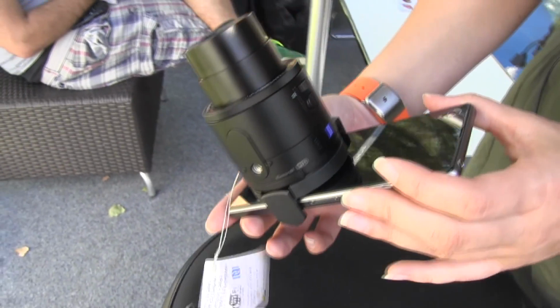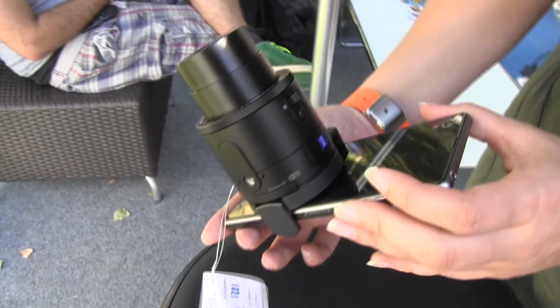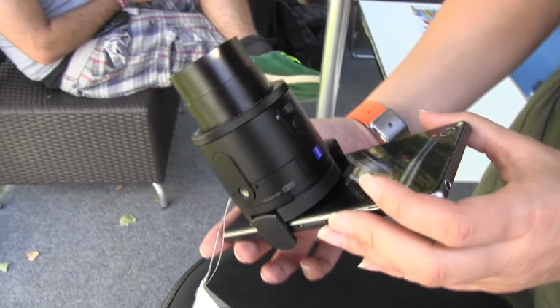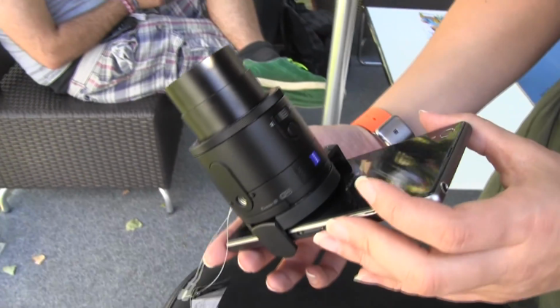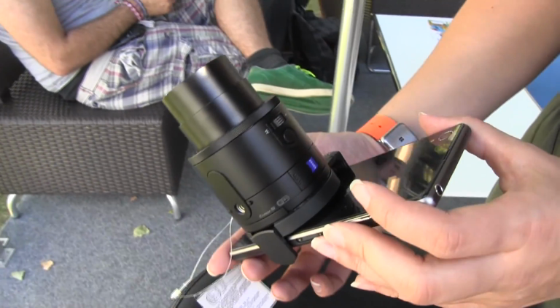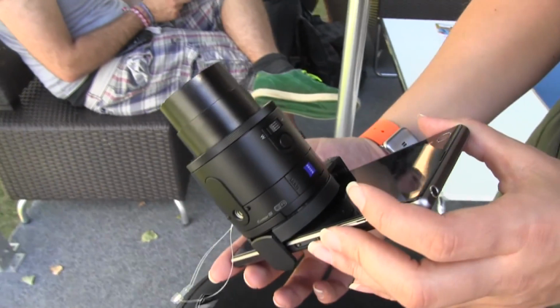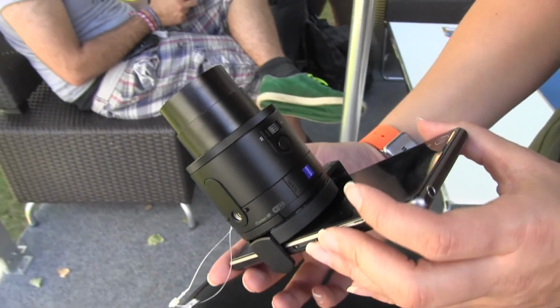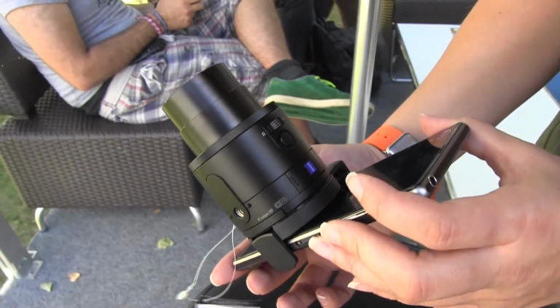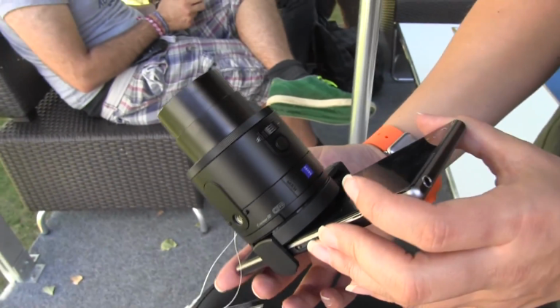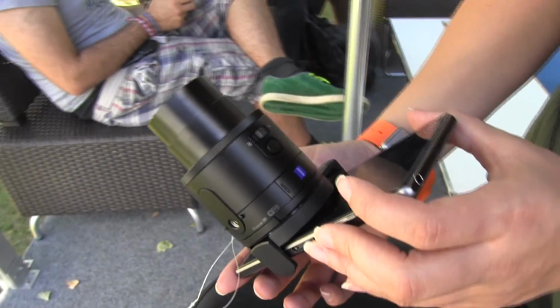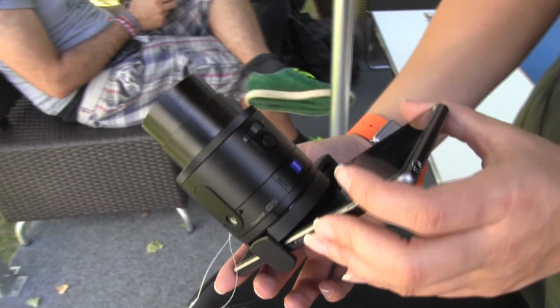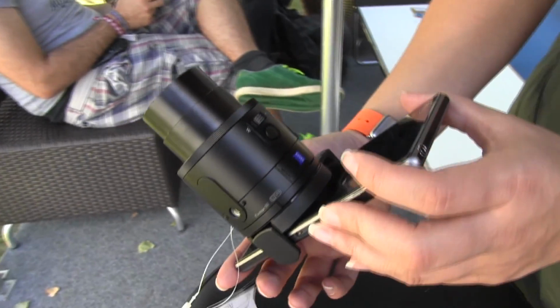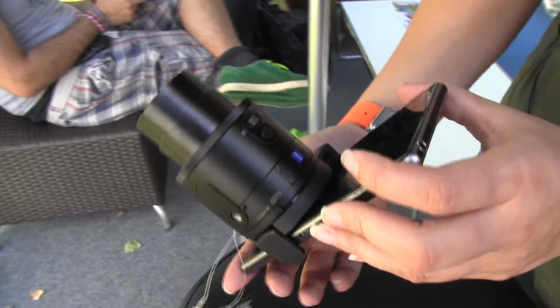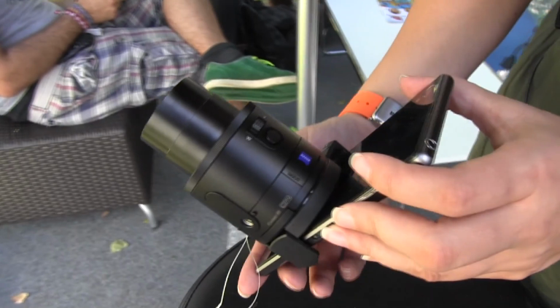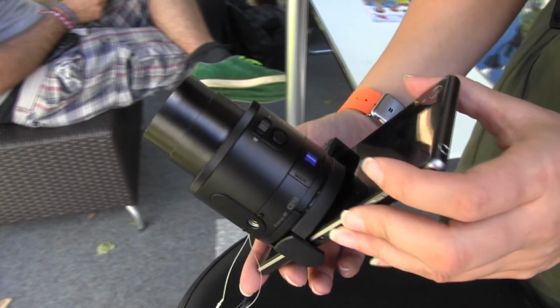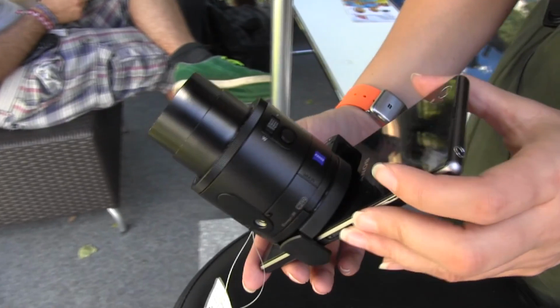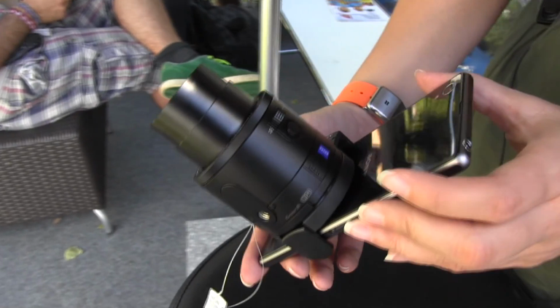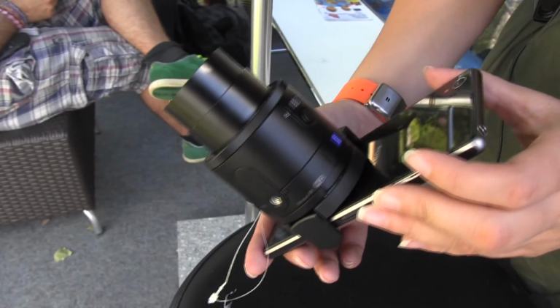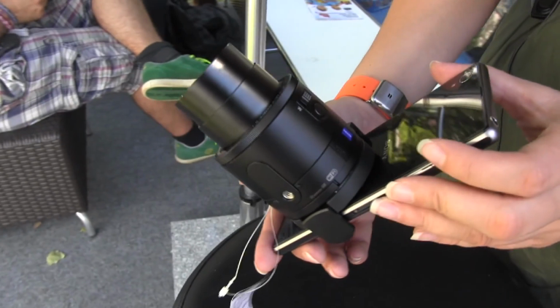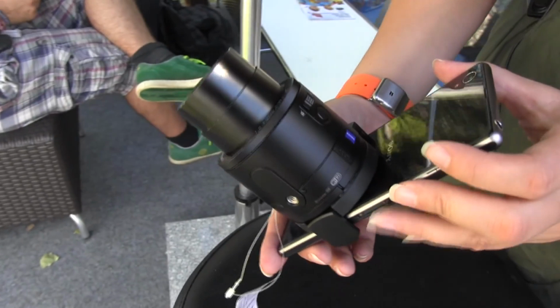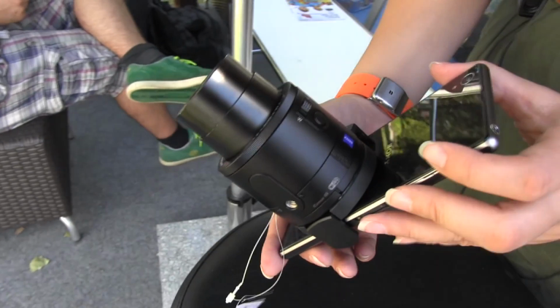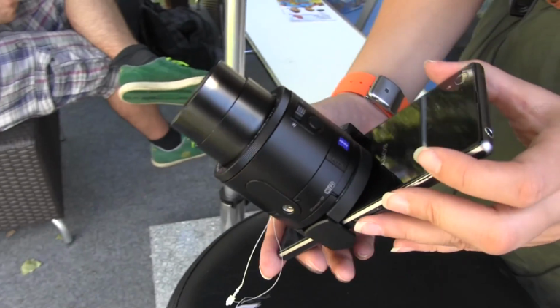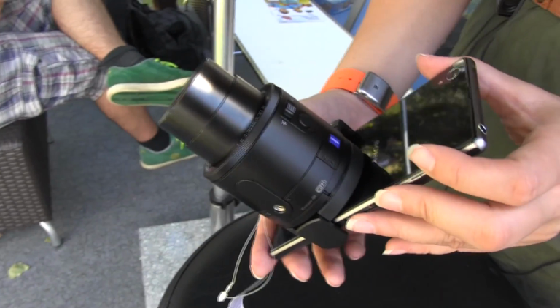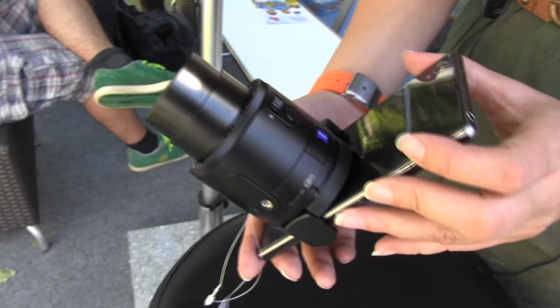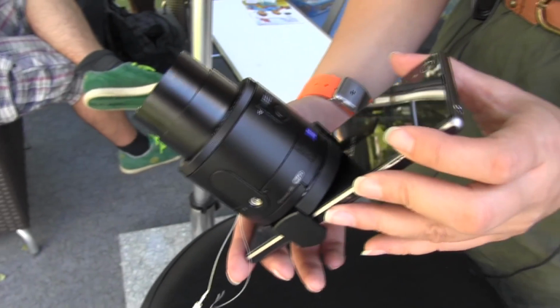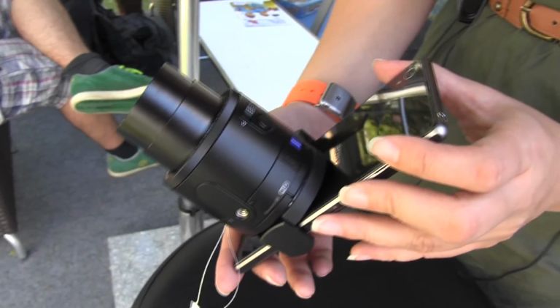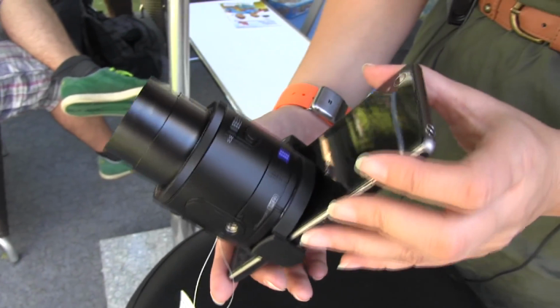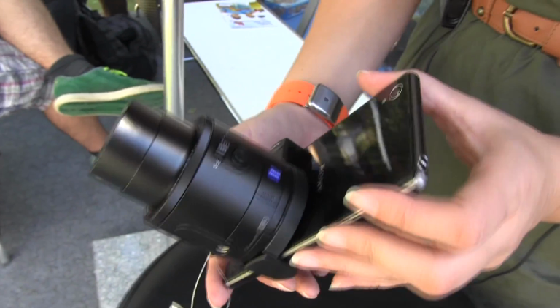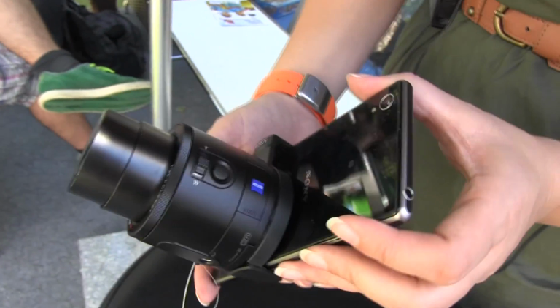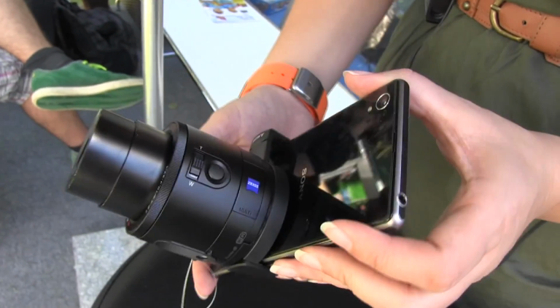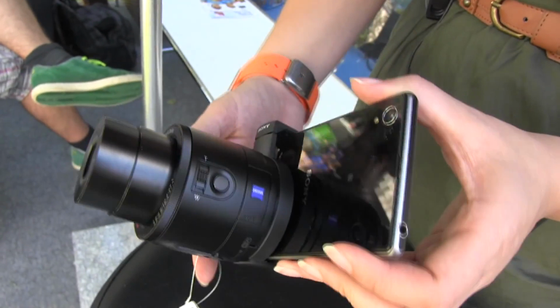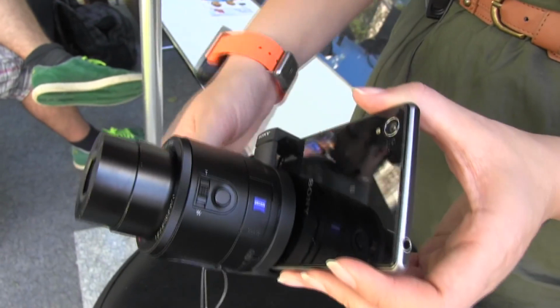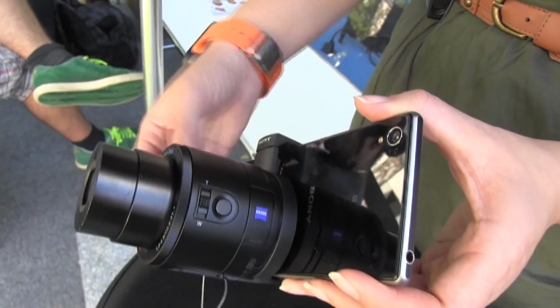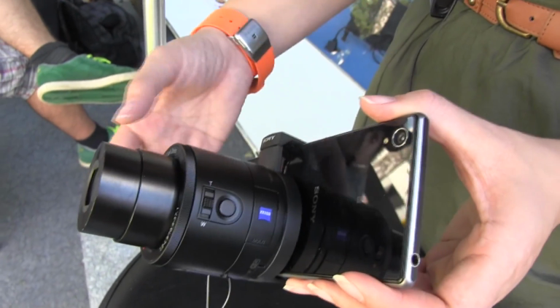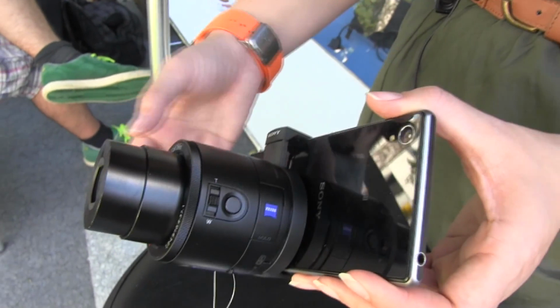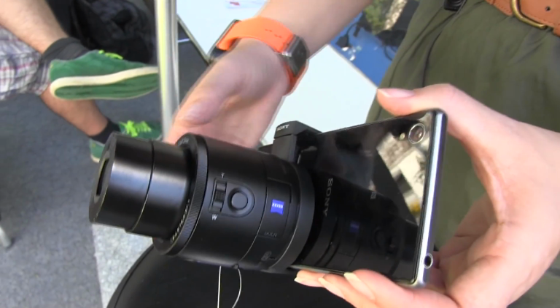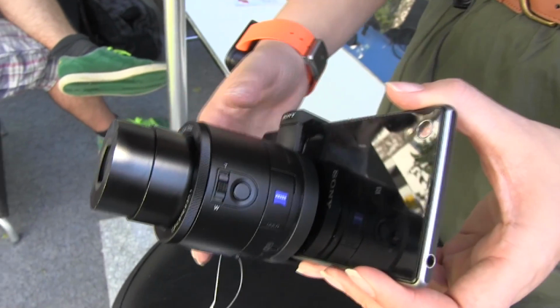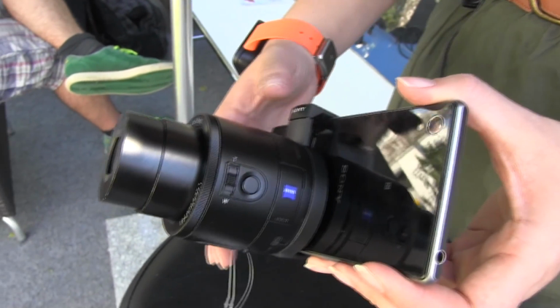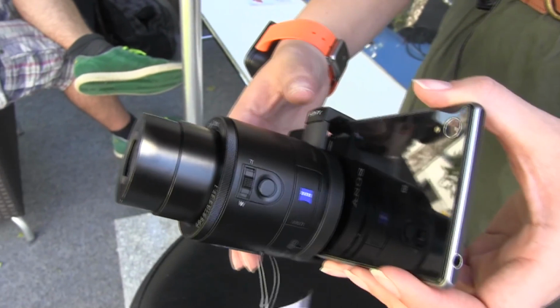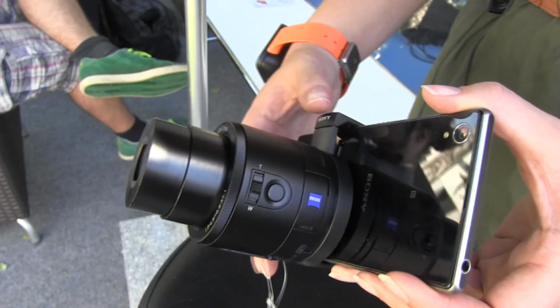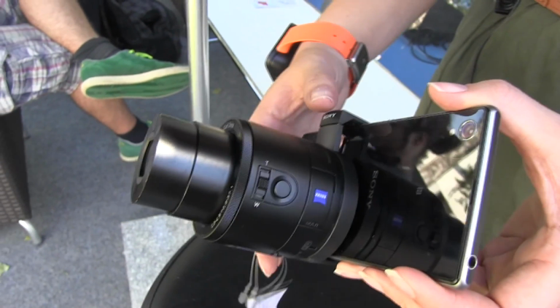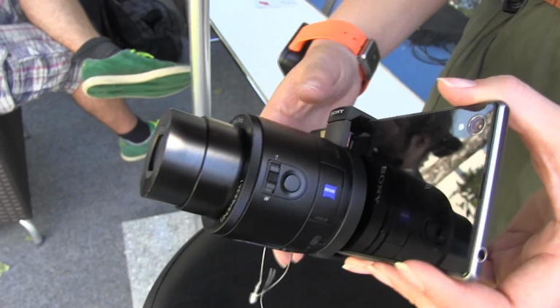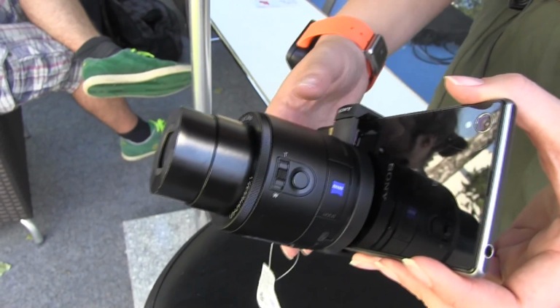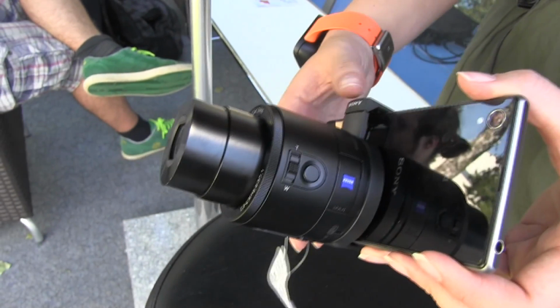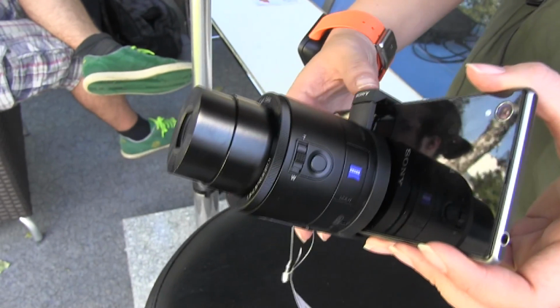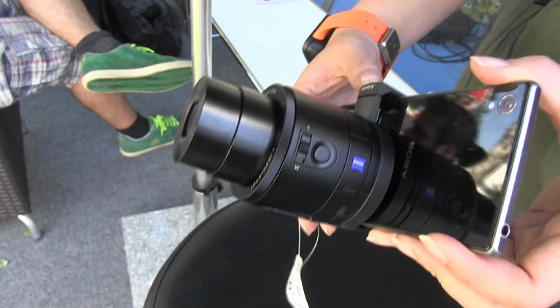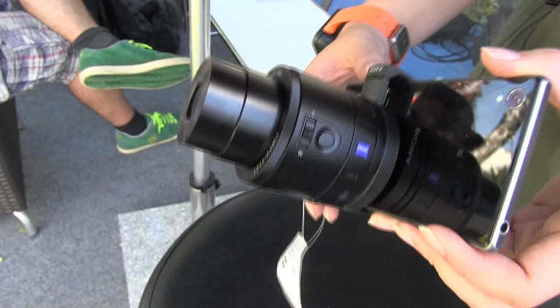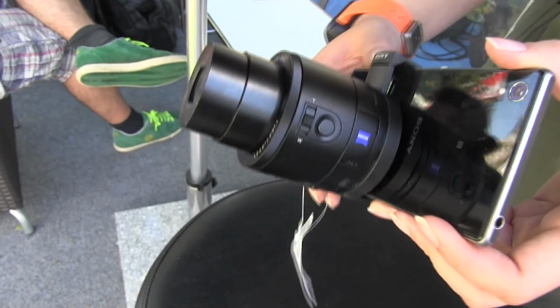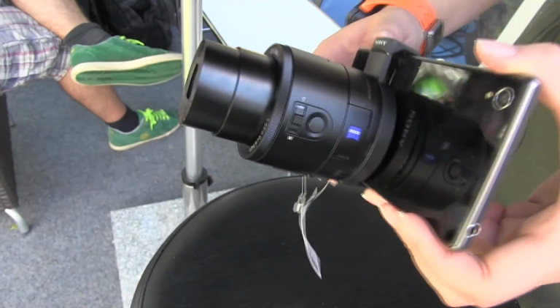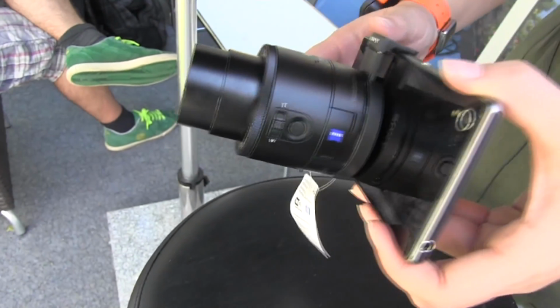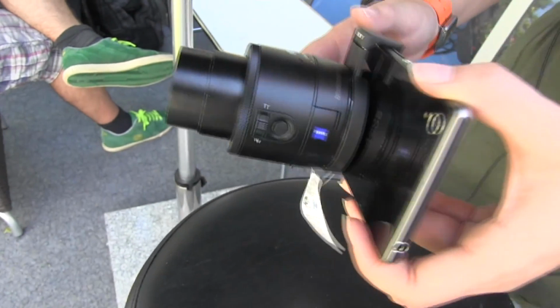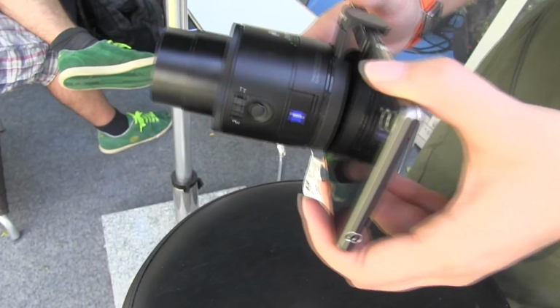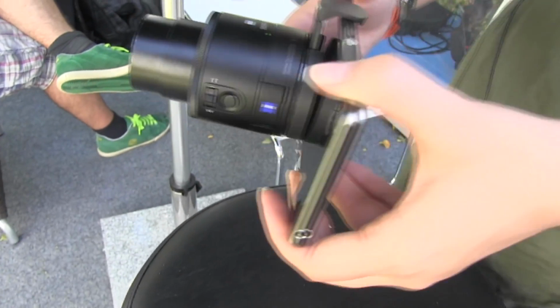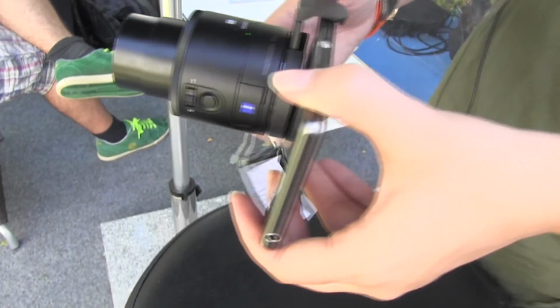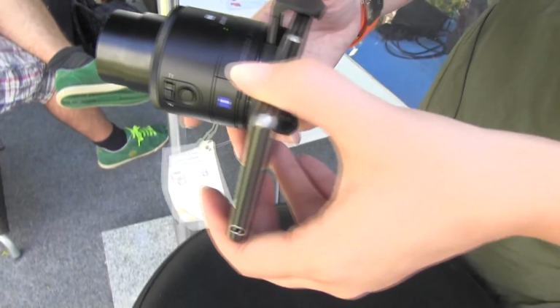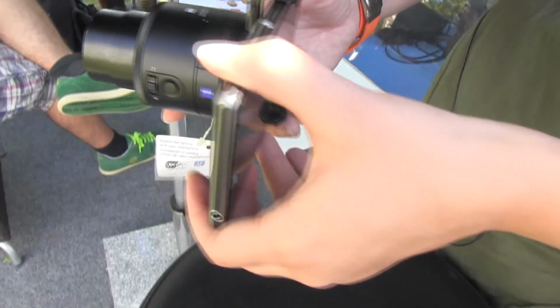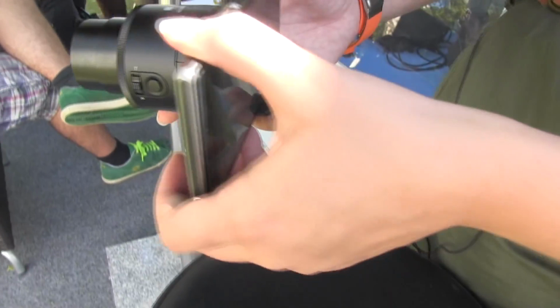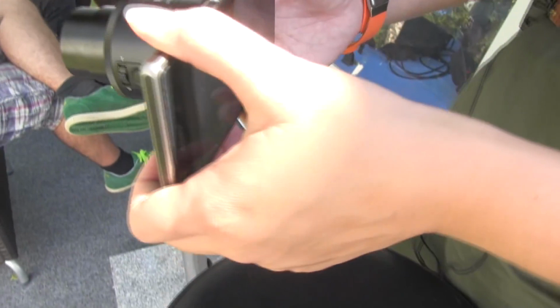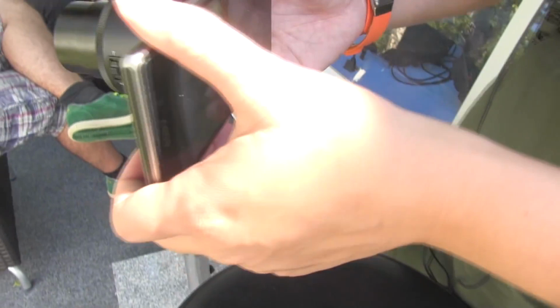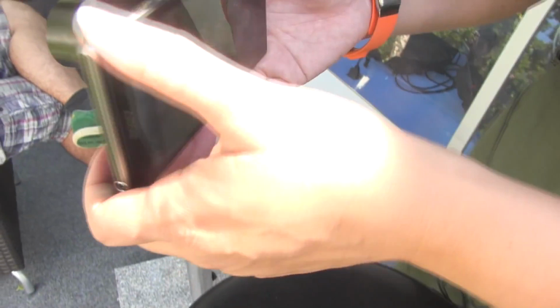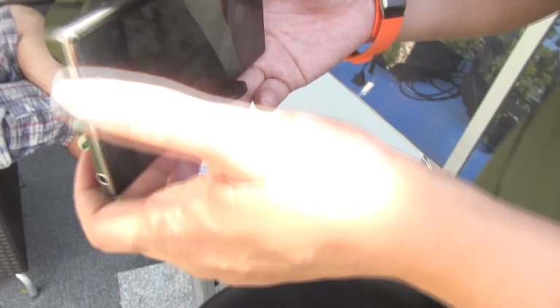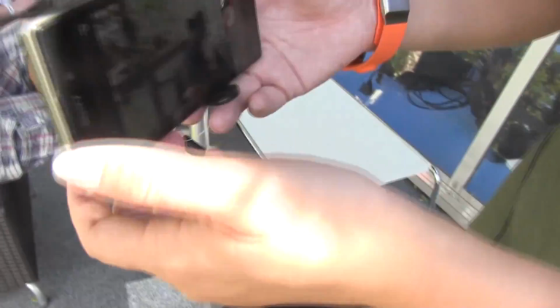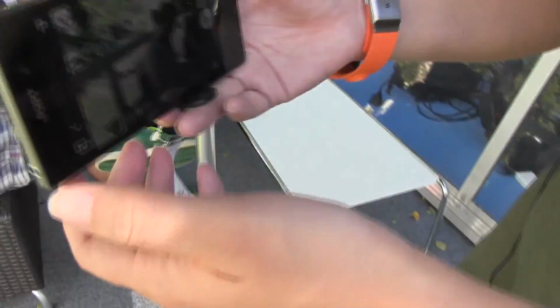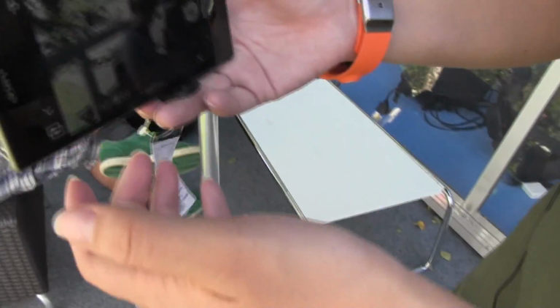If you are looking for a real camera to take on your vacation, this might be a really good option.